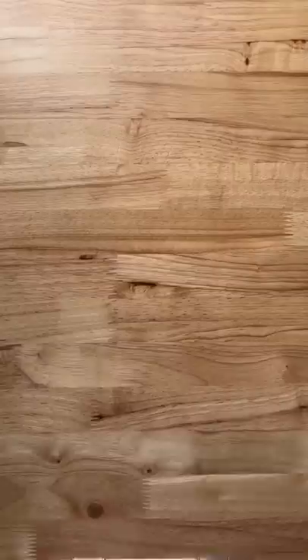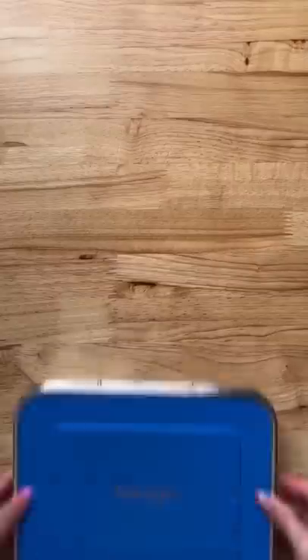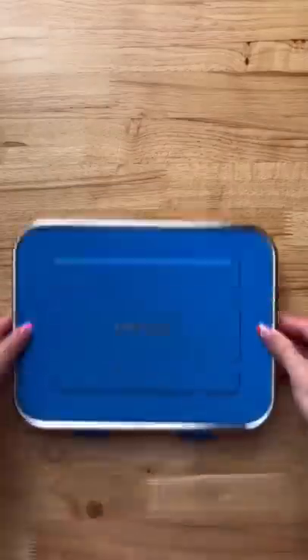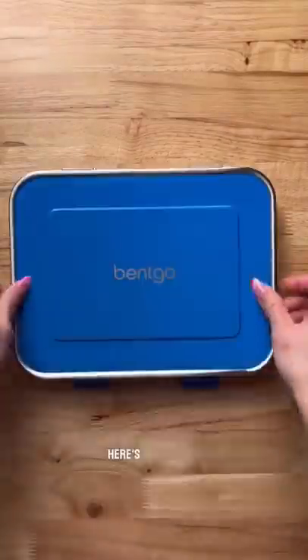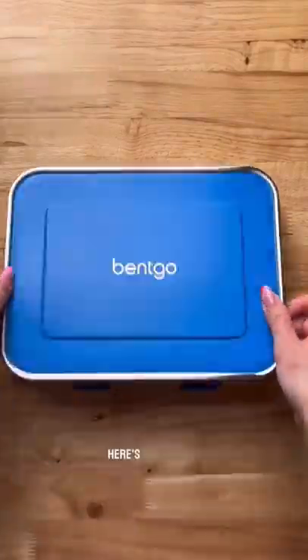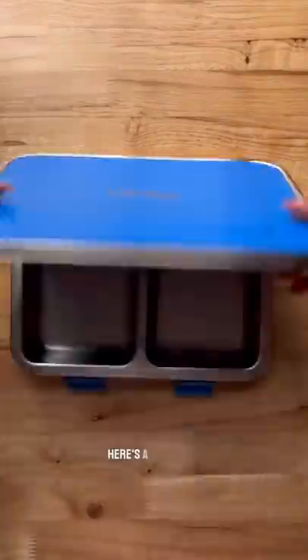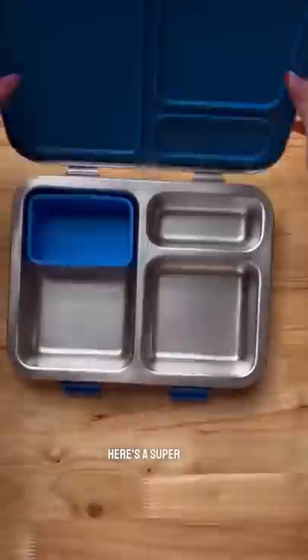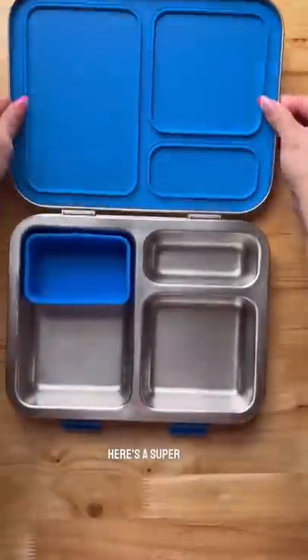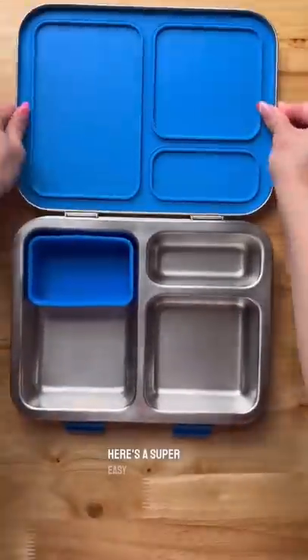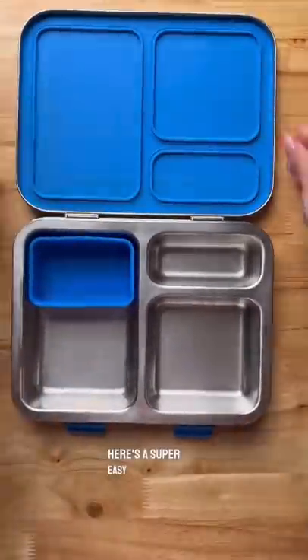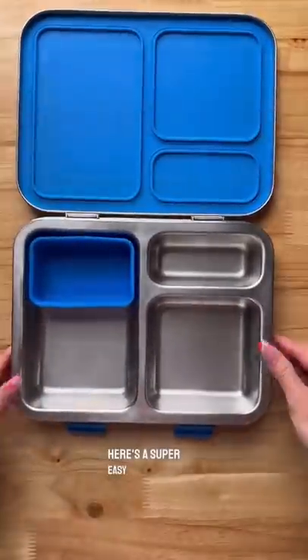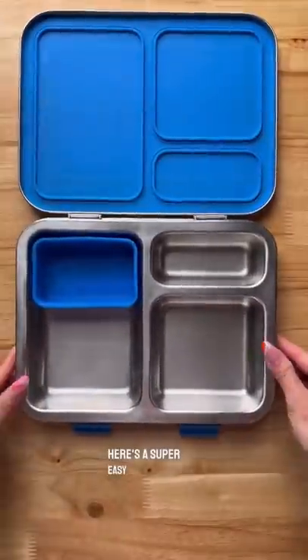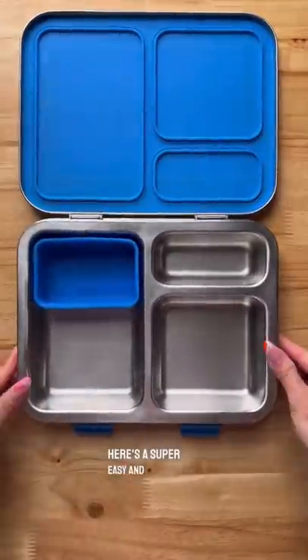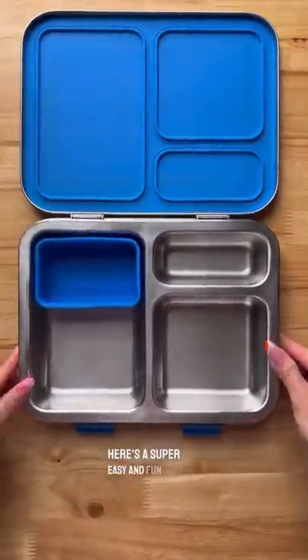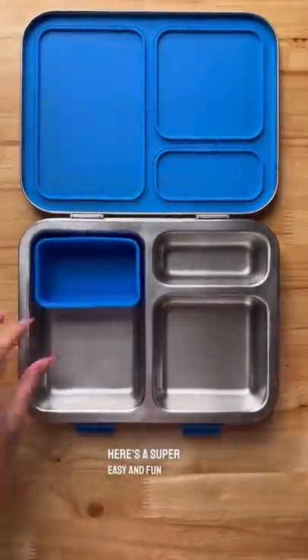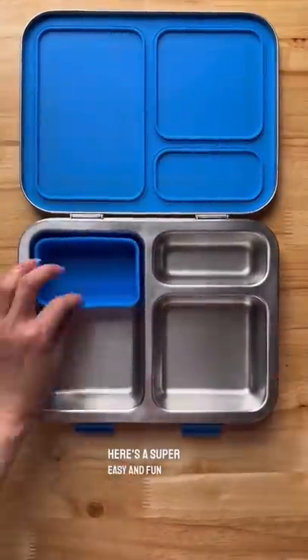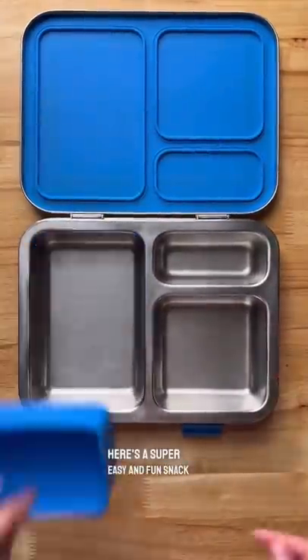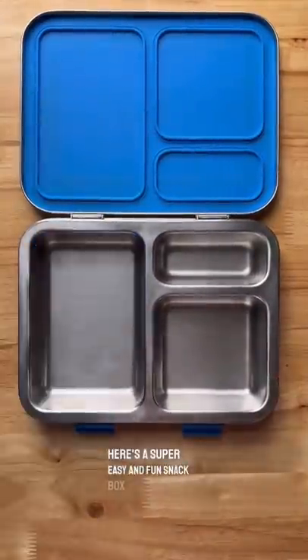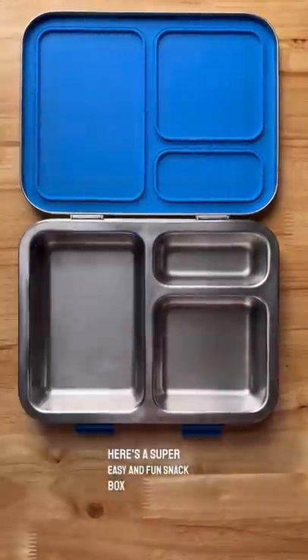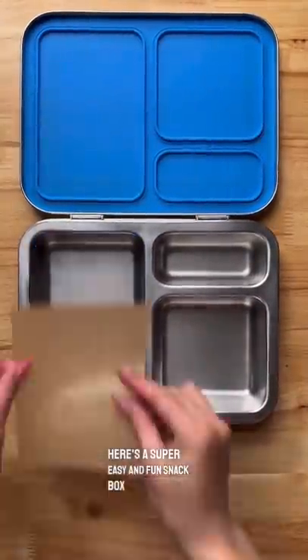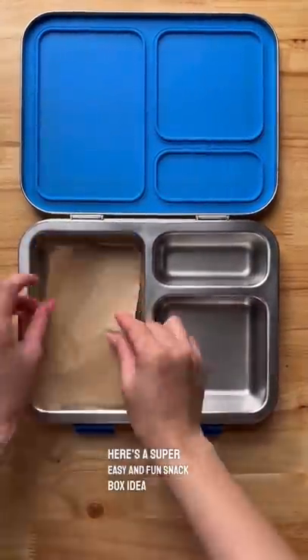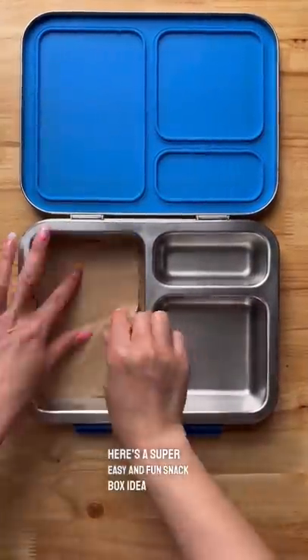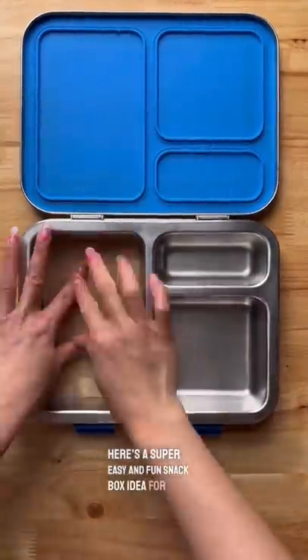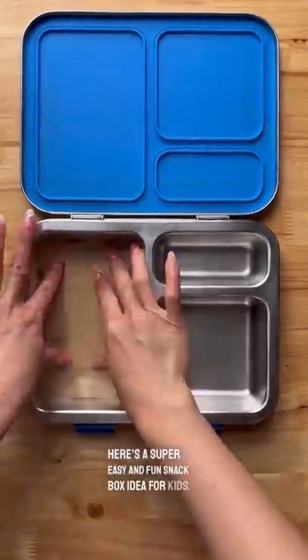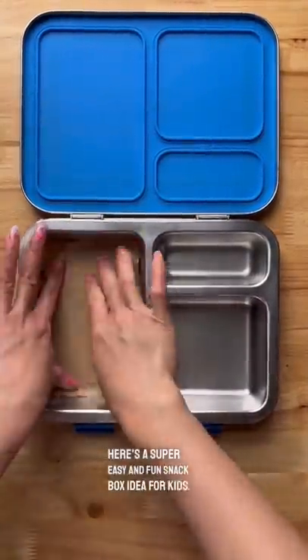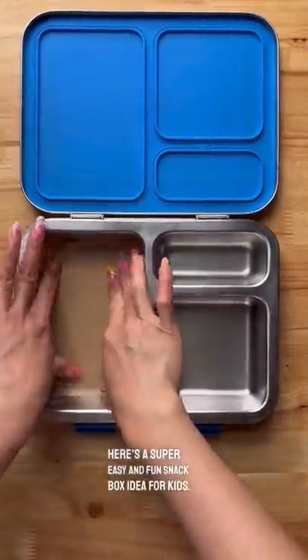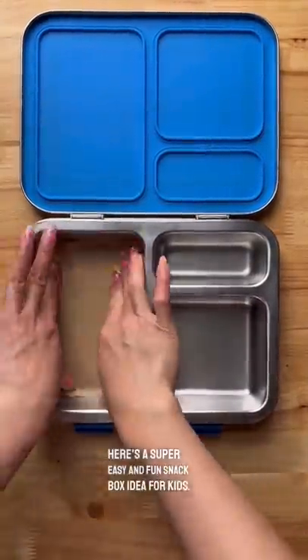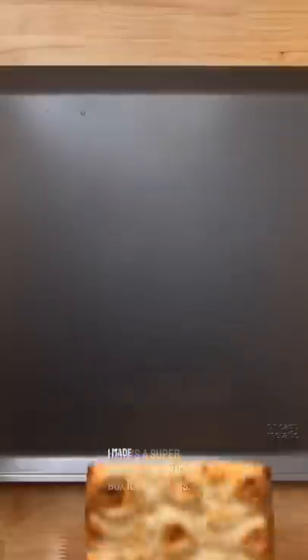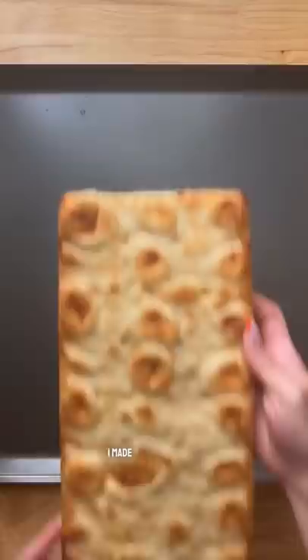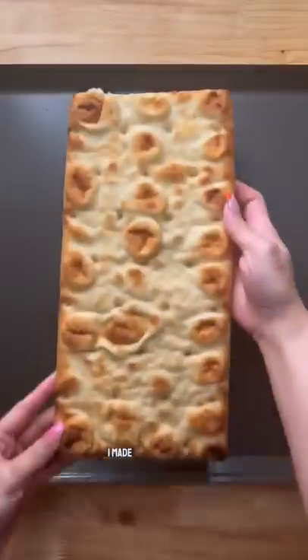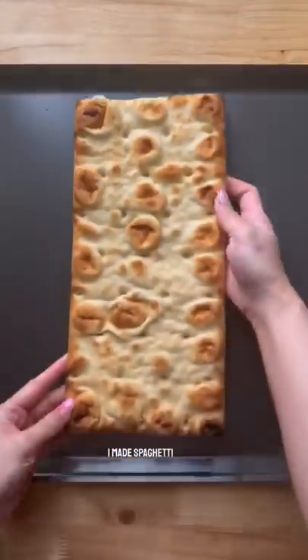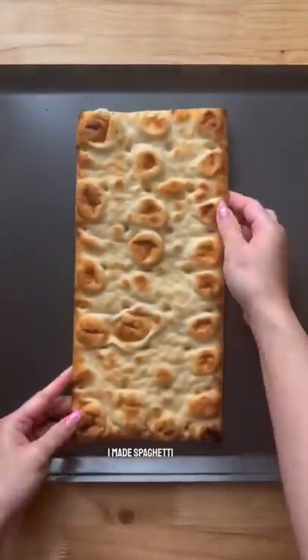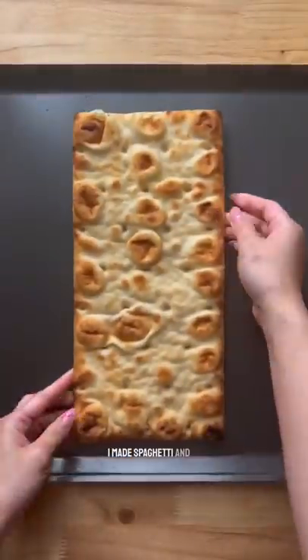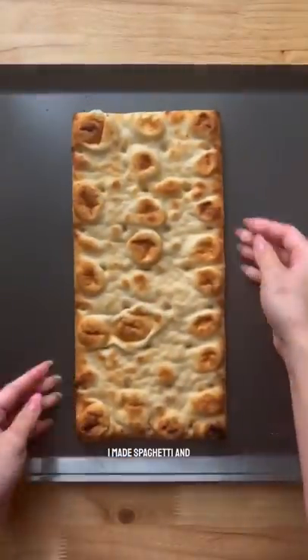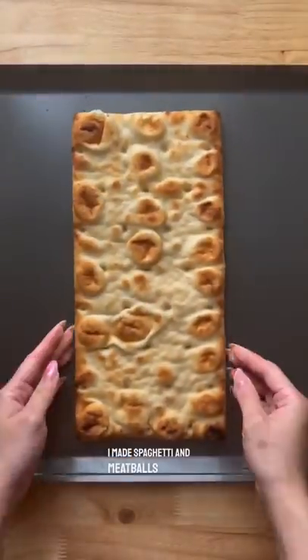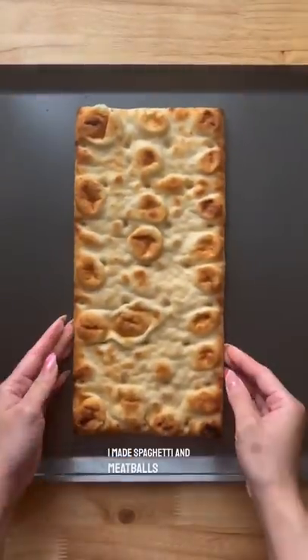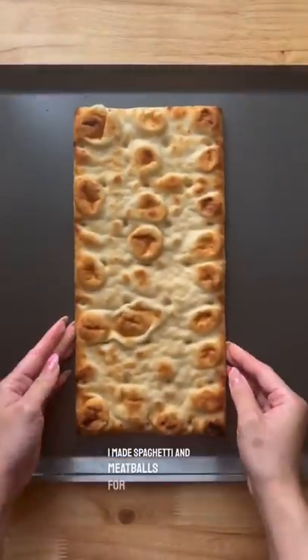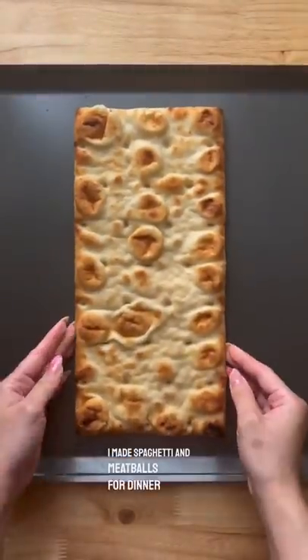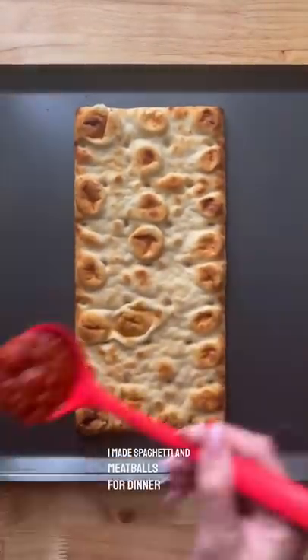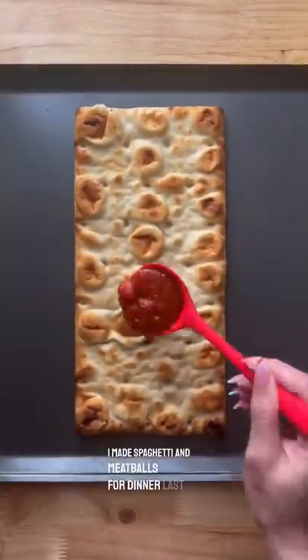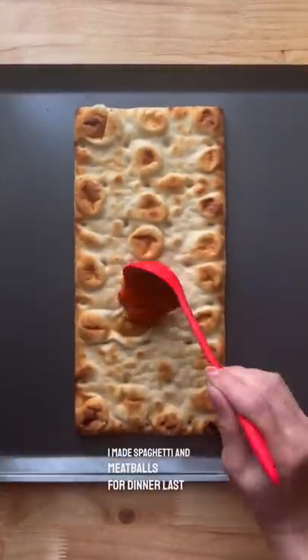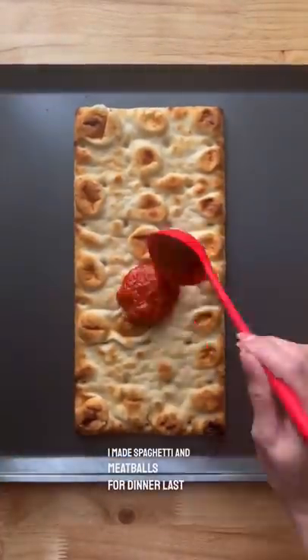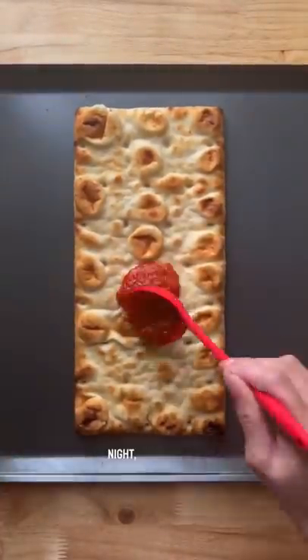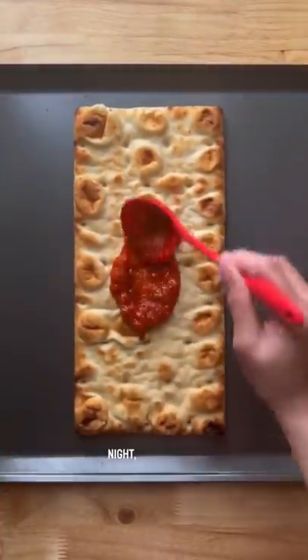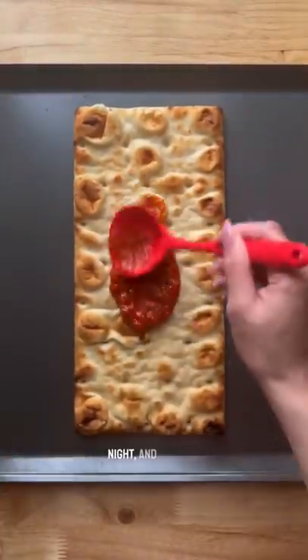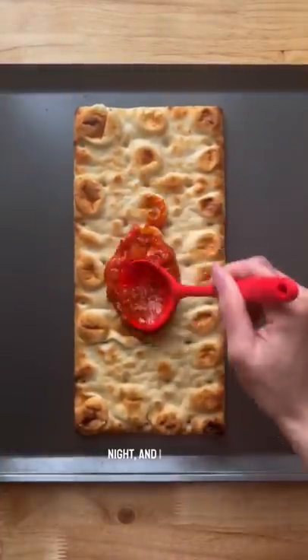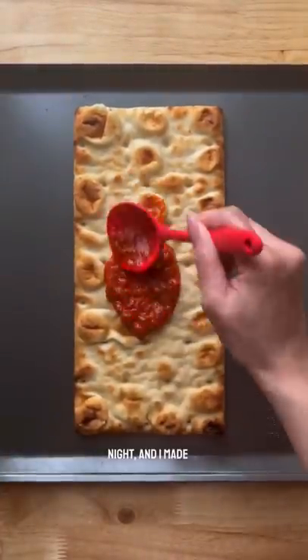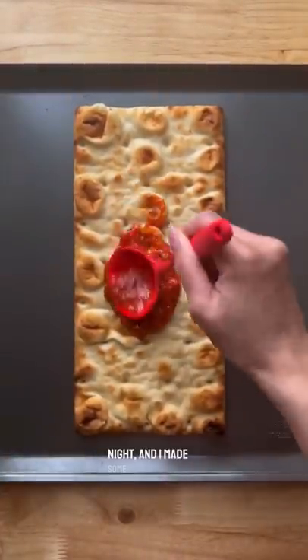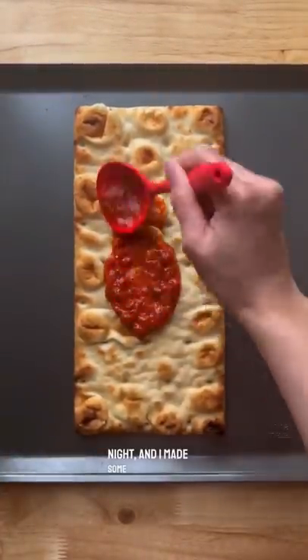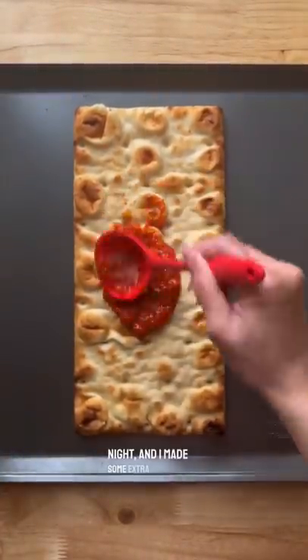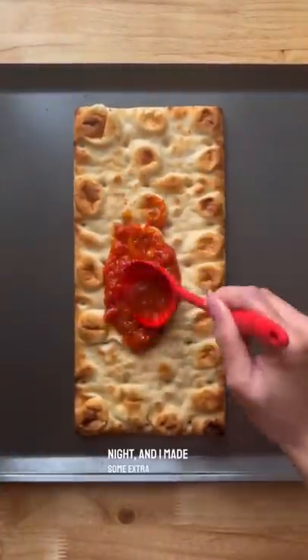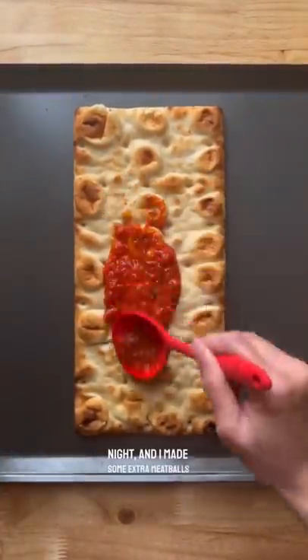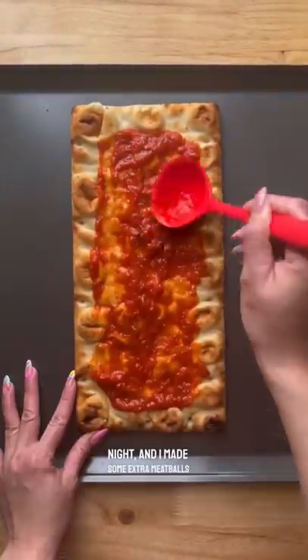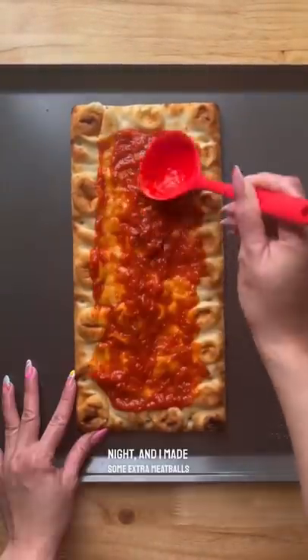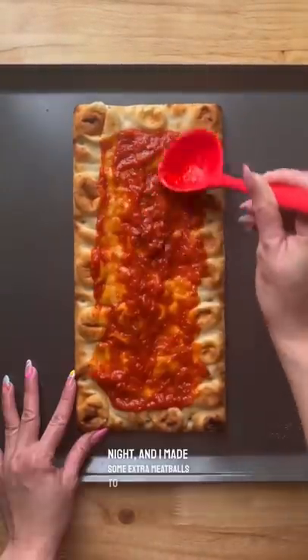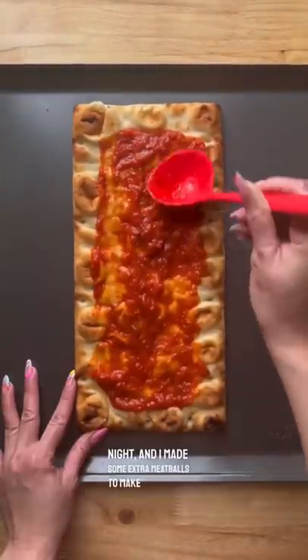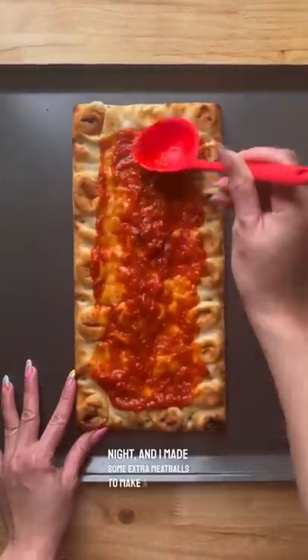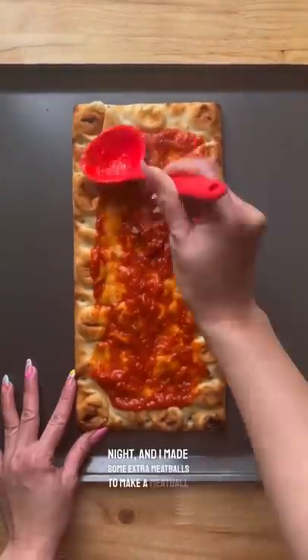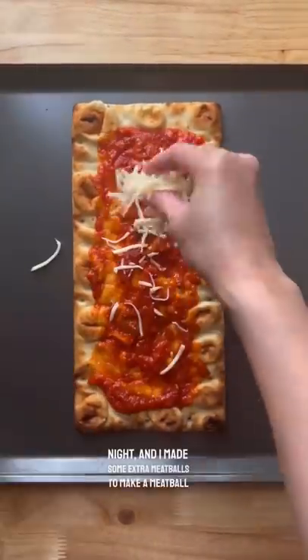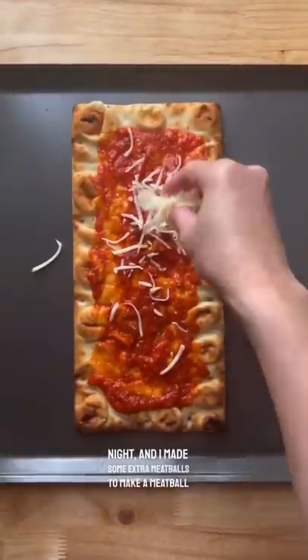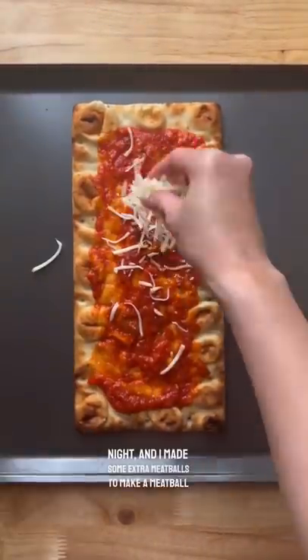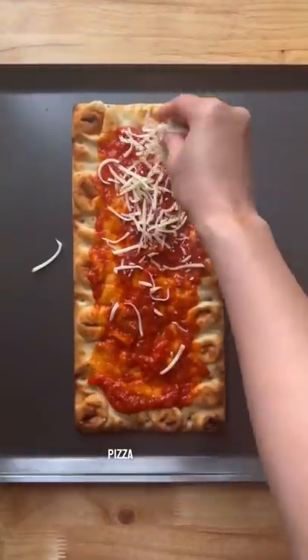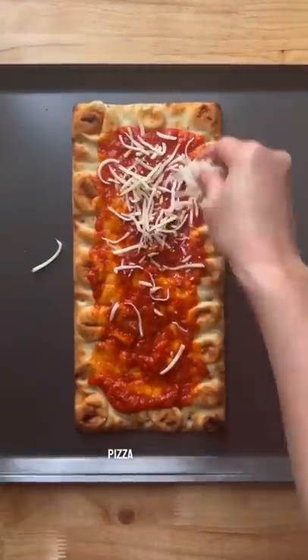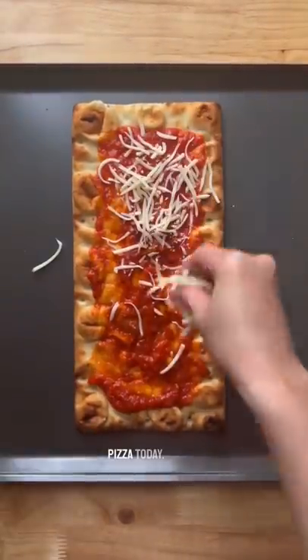Here's a super easy and fun snack box idea for kids. I made spaghetti and meatballs for dinner last night and I made some extra meatballs to make a meatball pizza today.